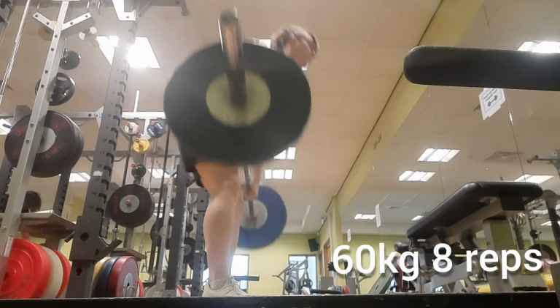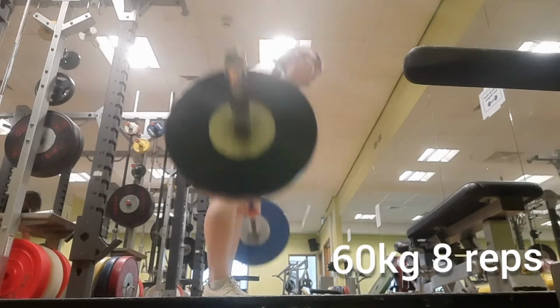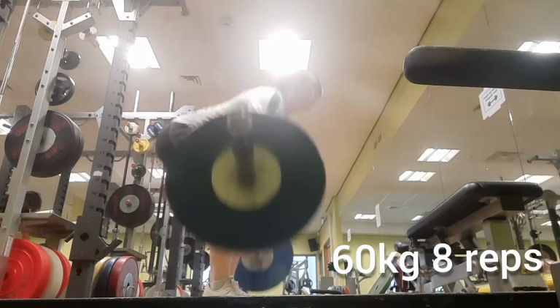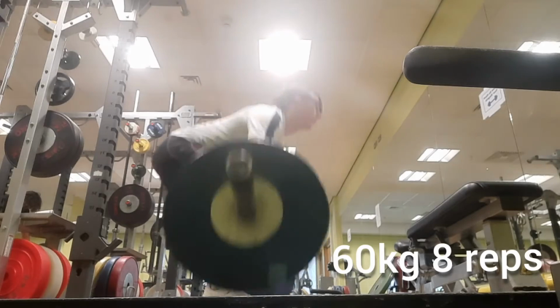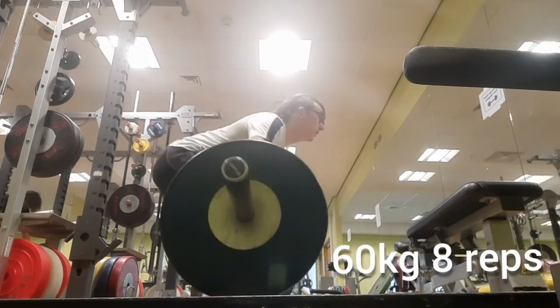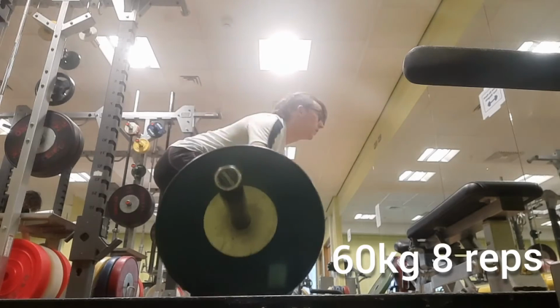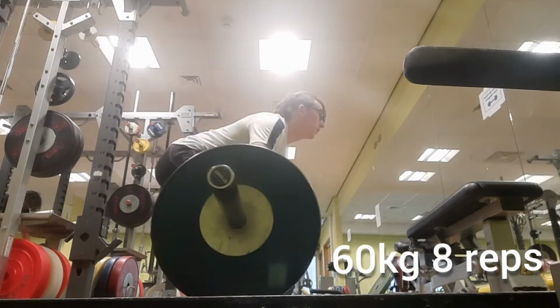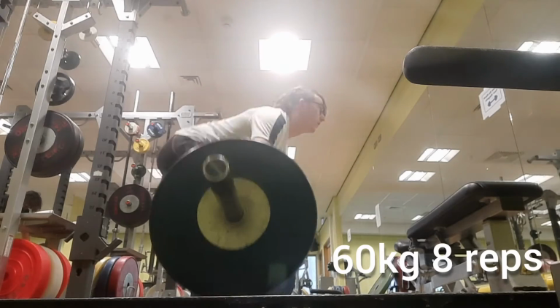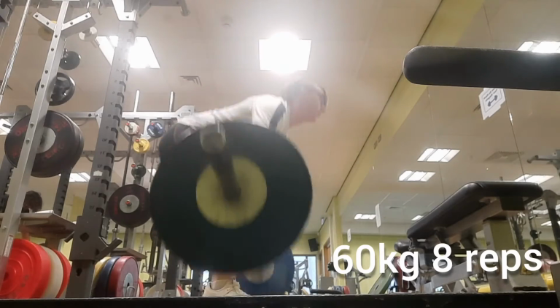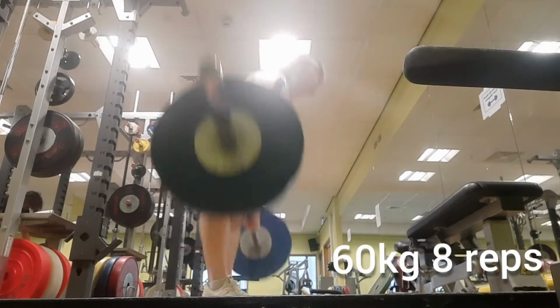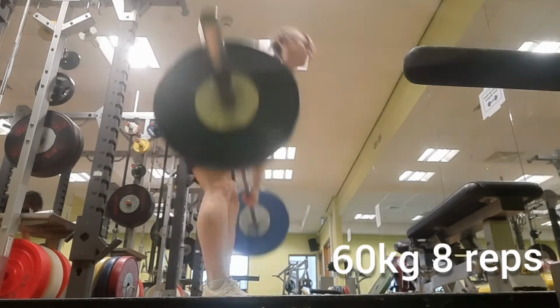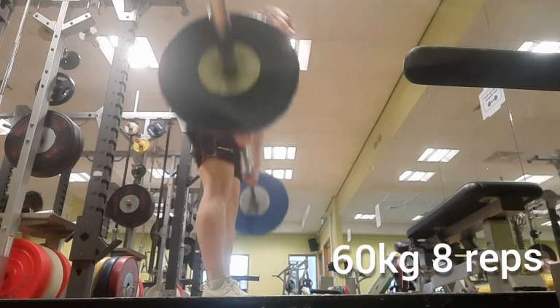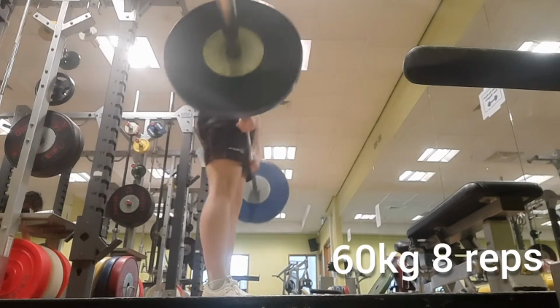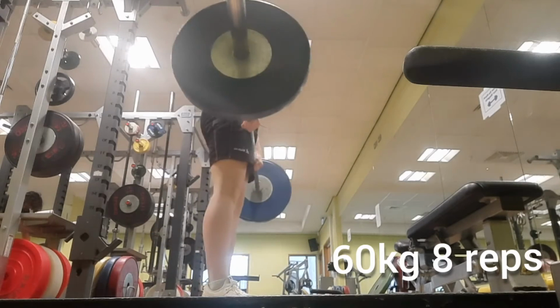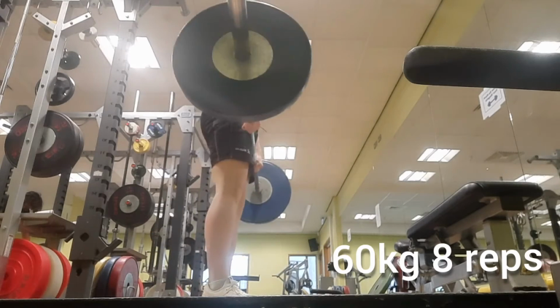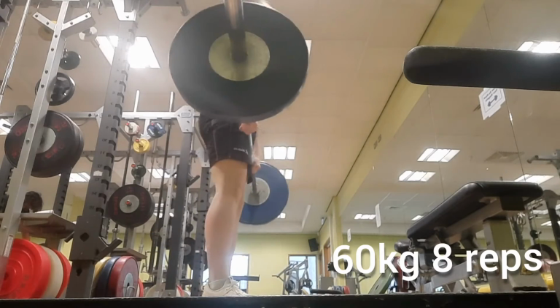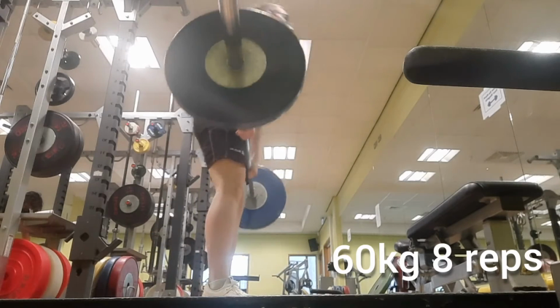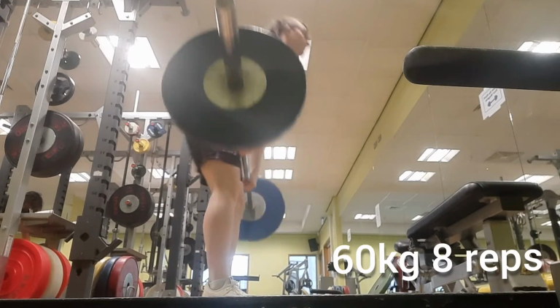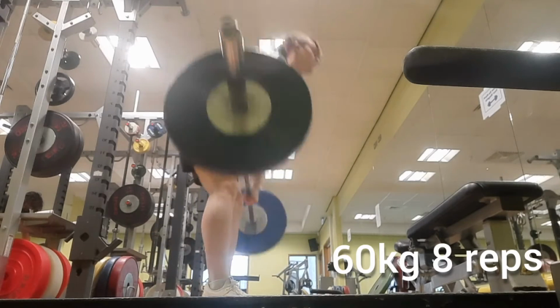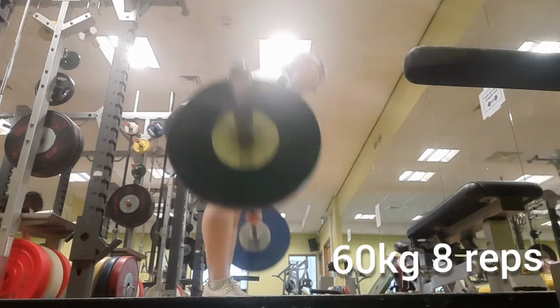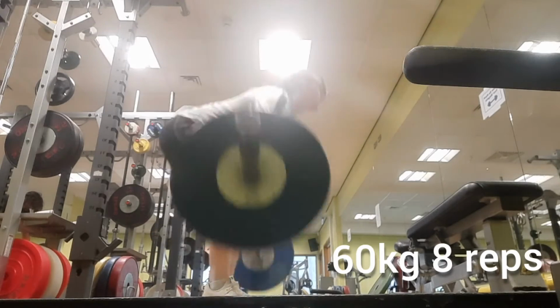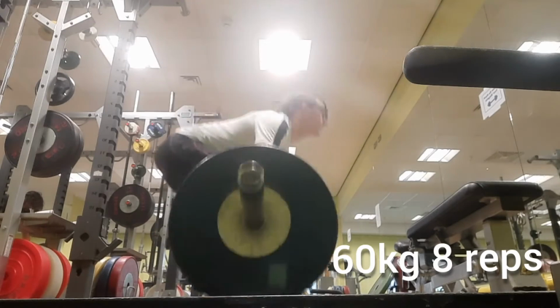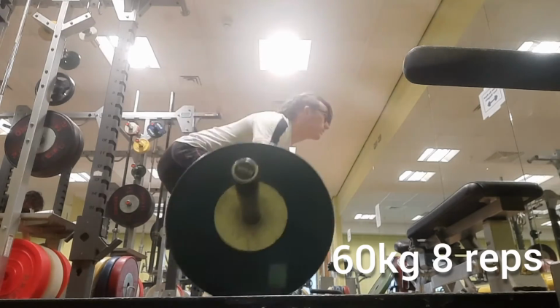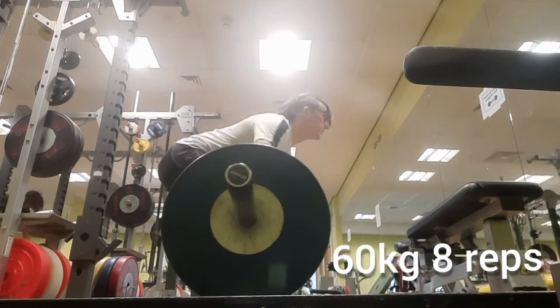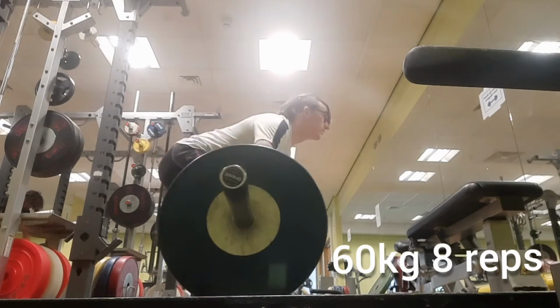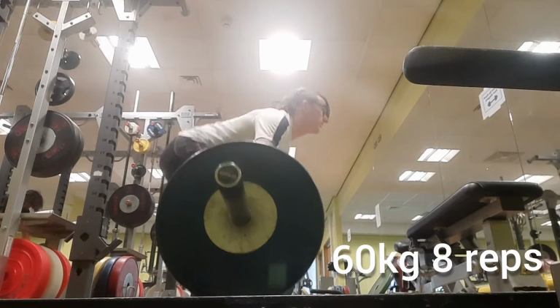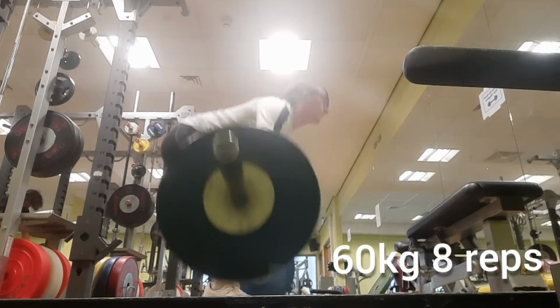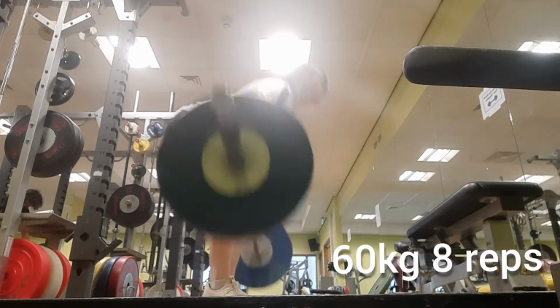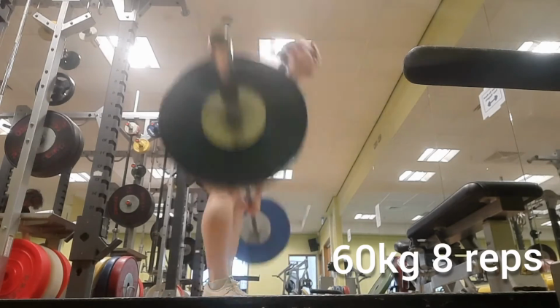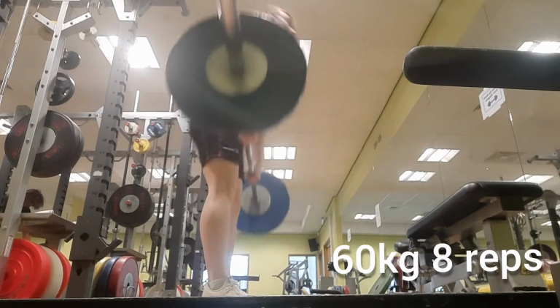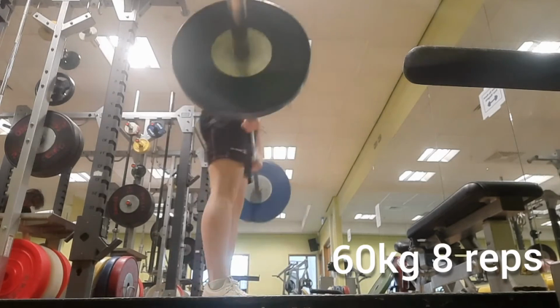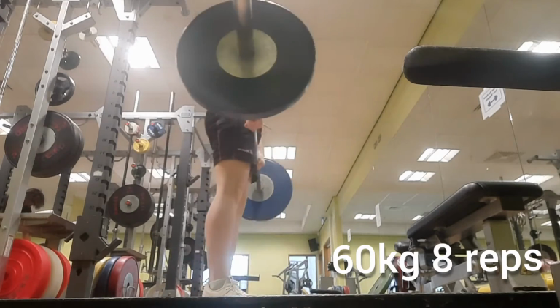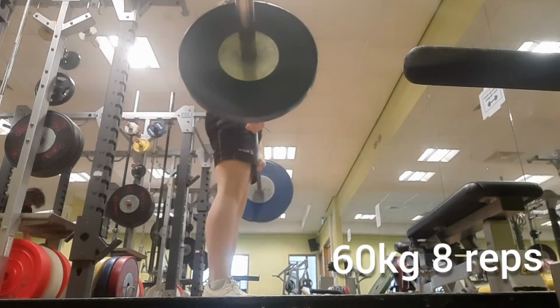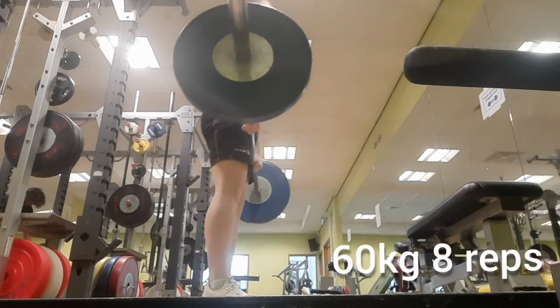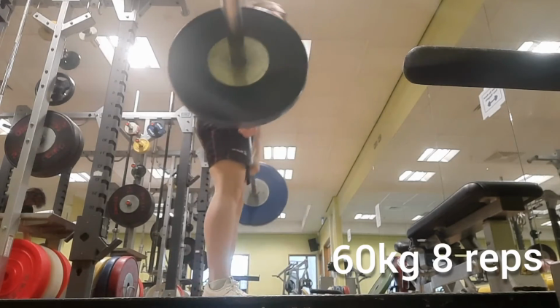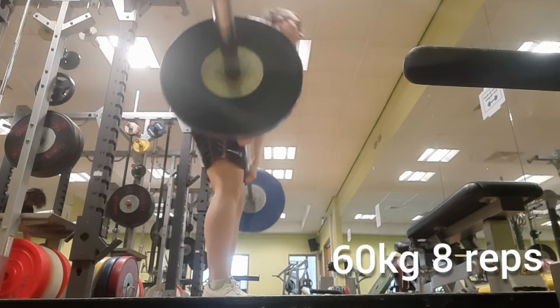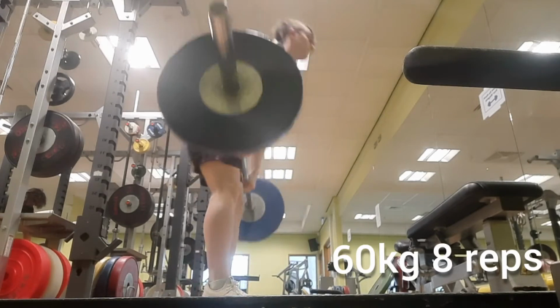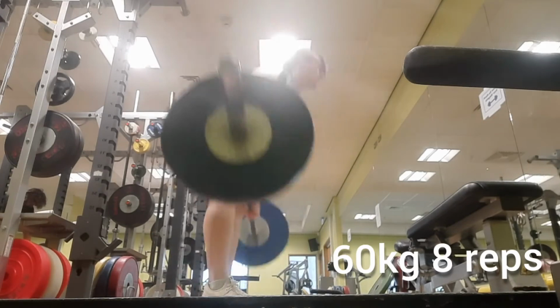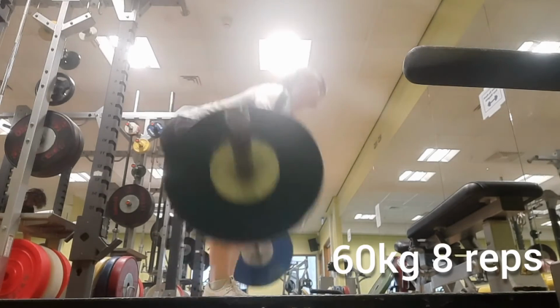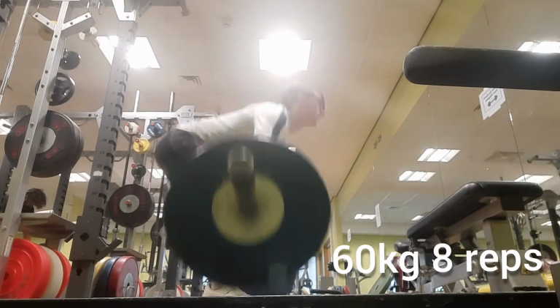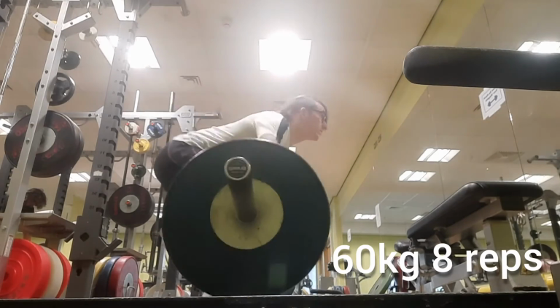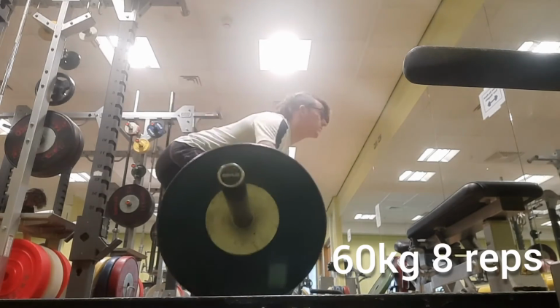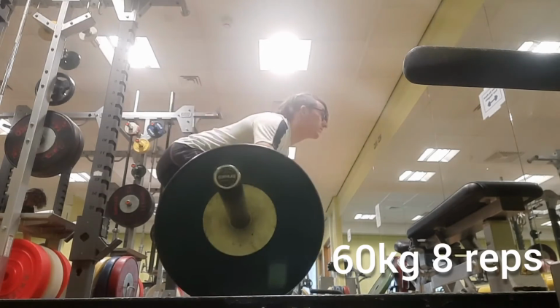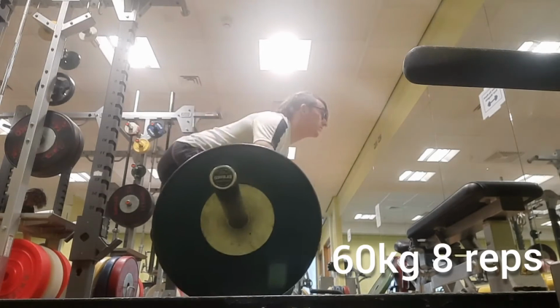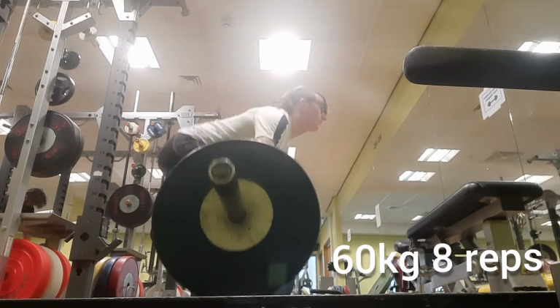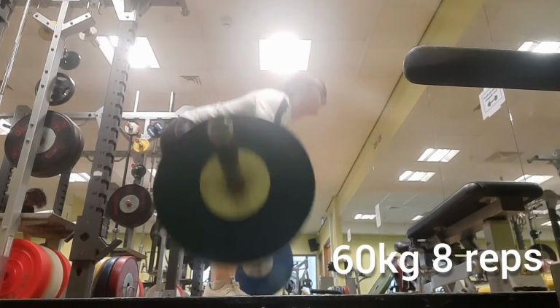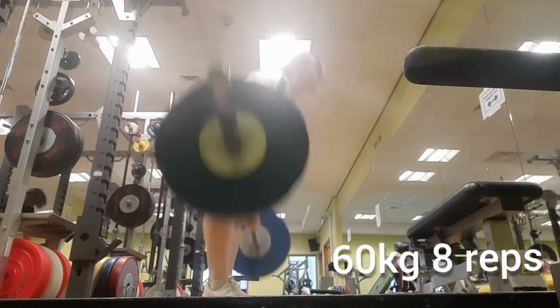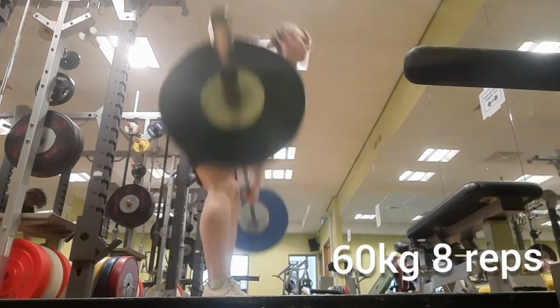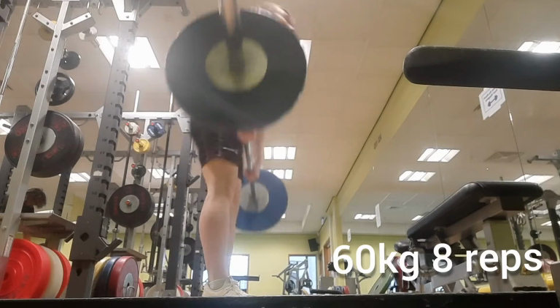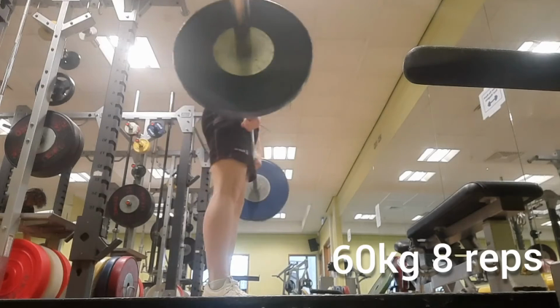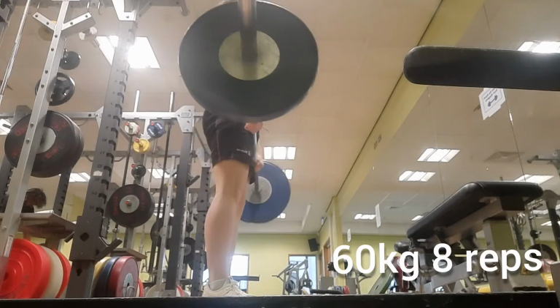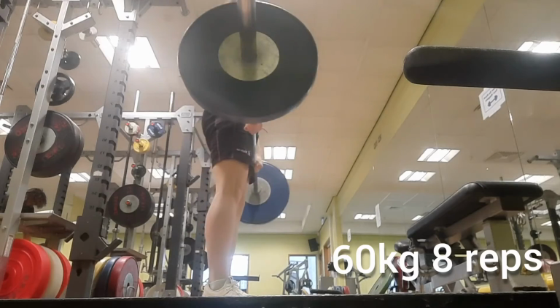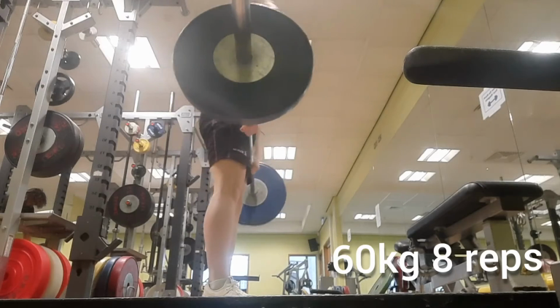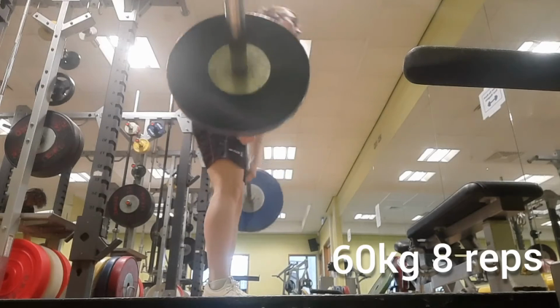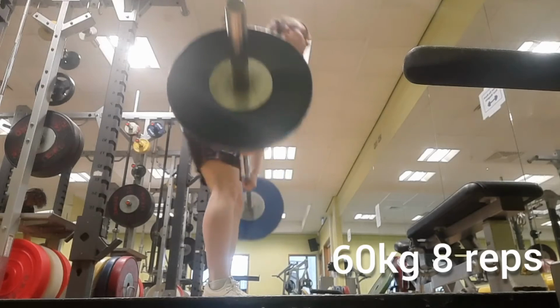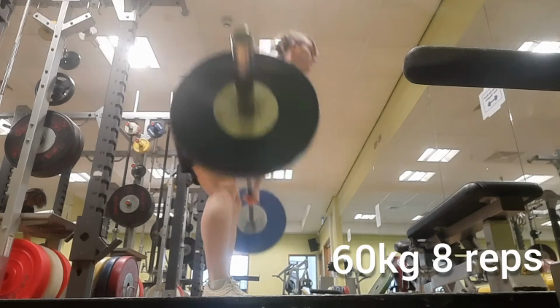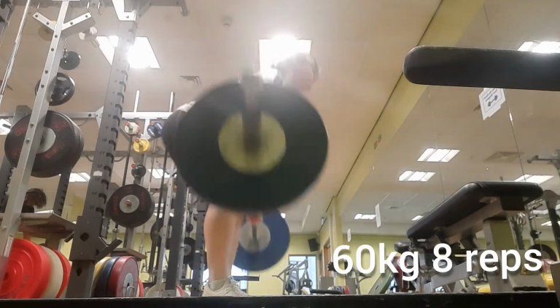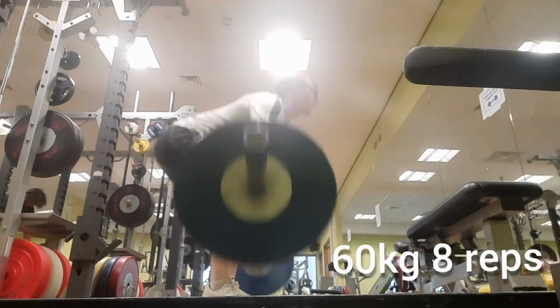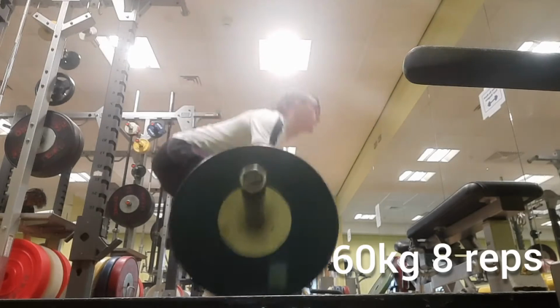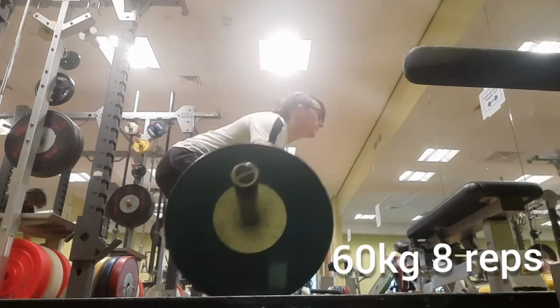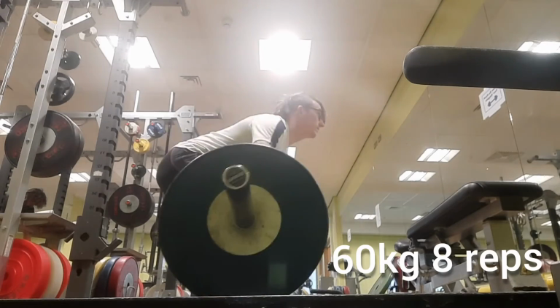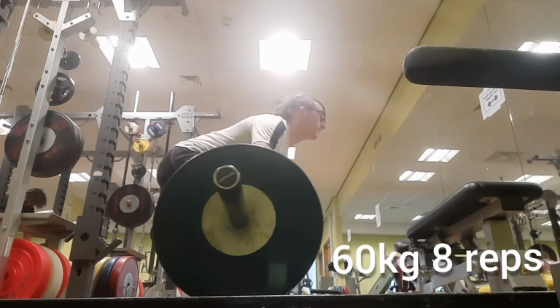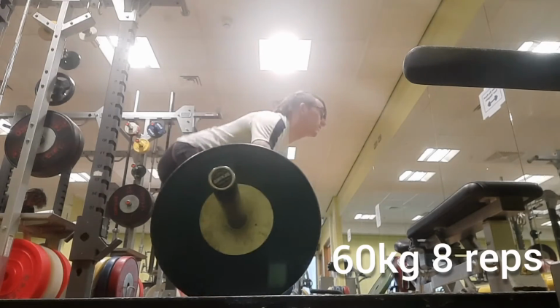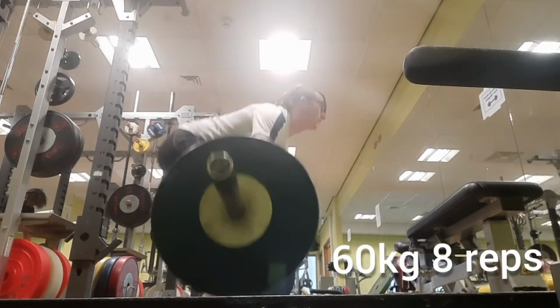Here's my first set of 60 kg for eight reps, really trying to be explosive off the start.